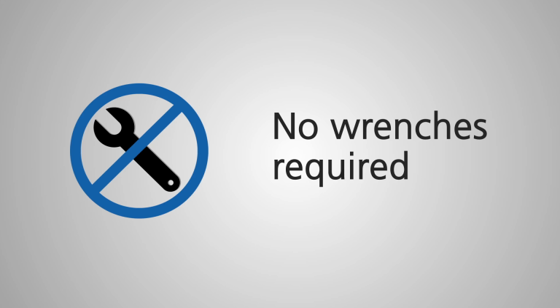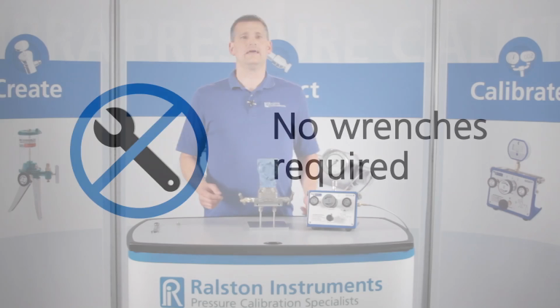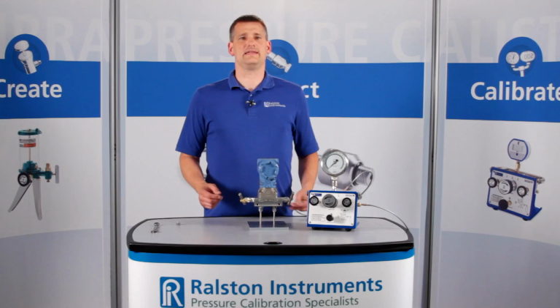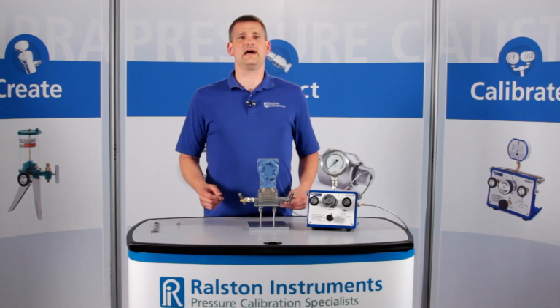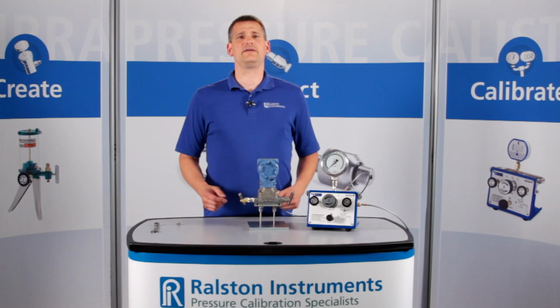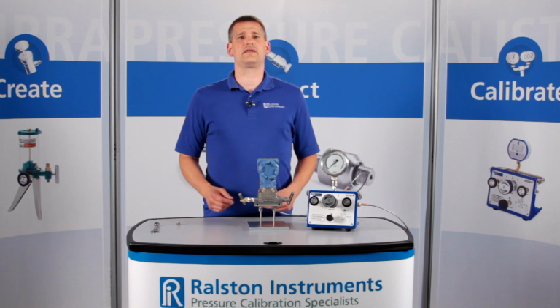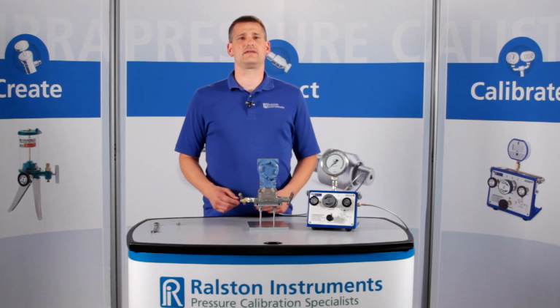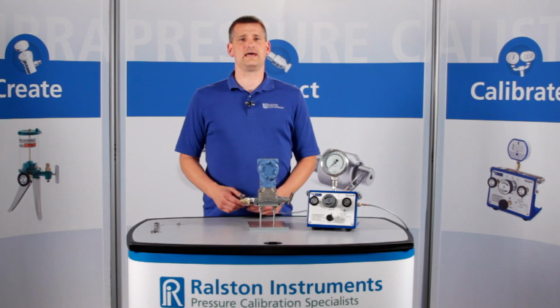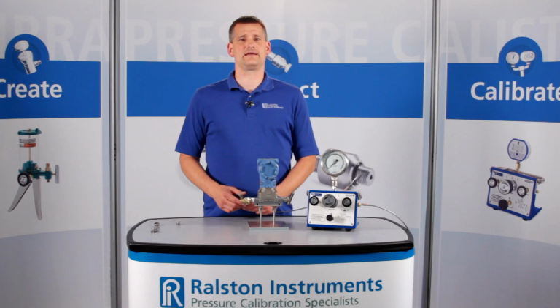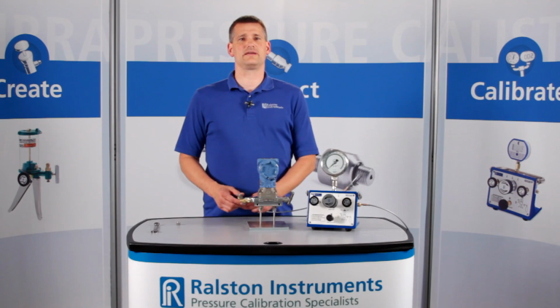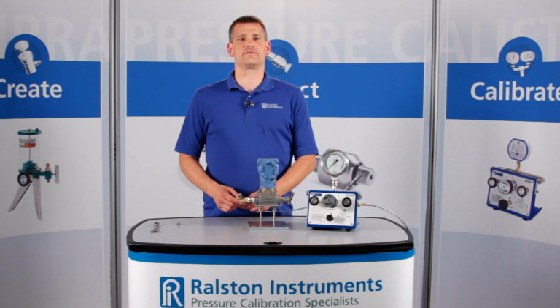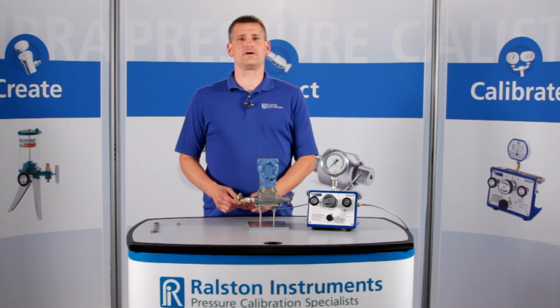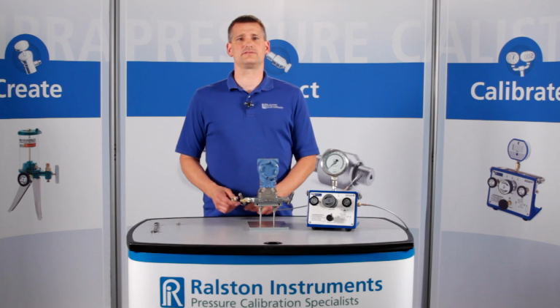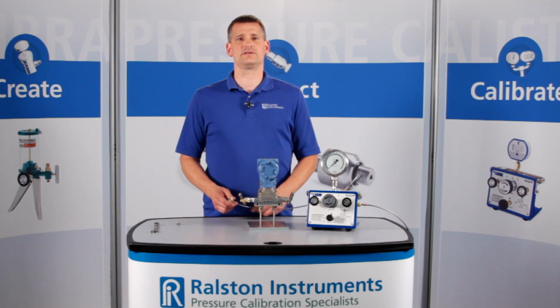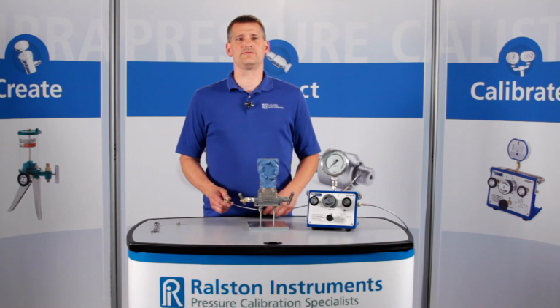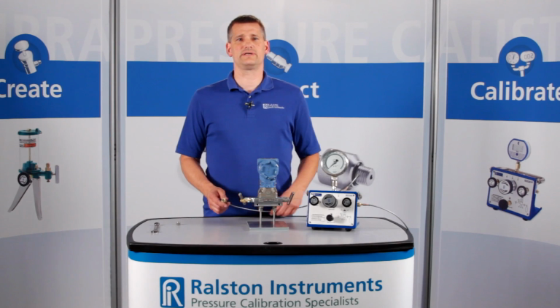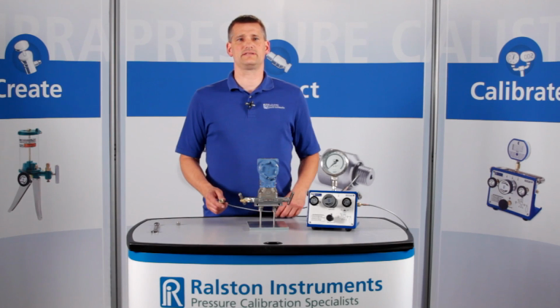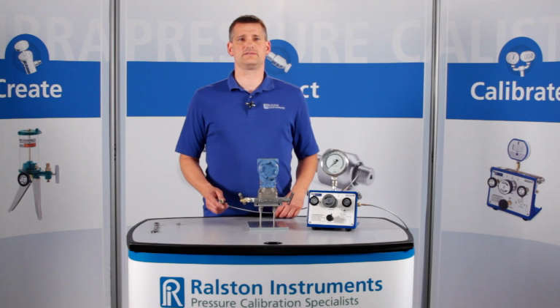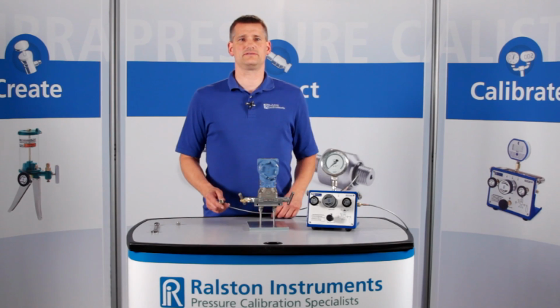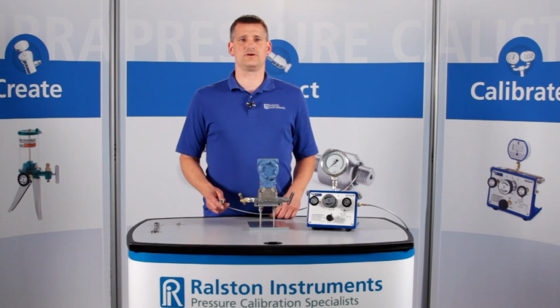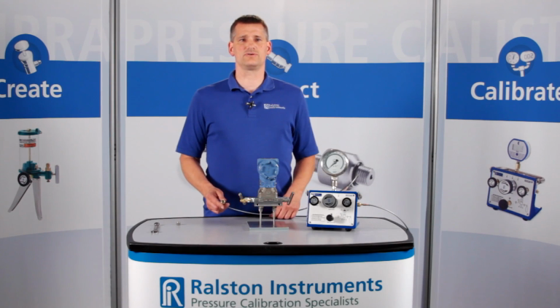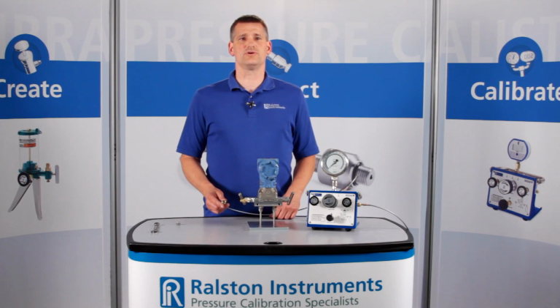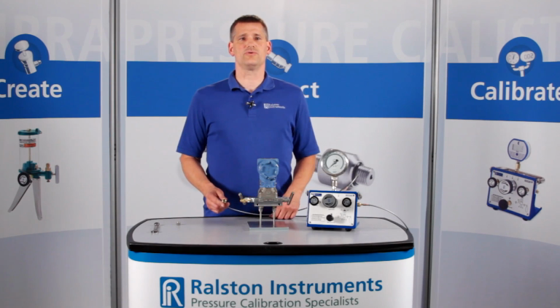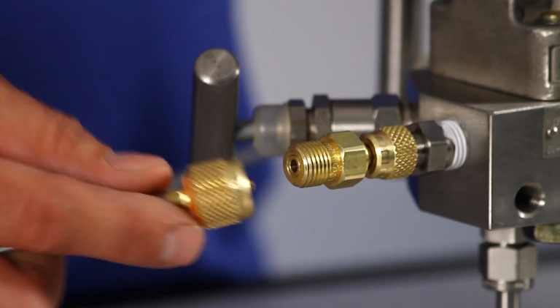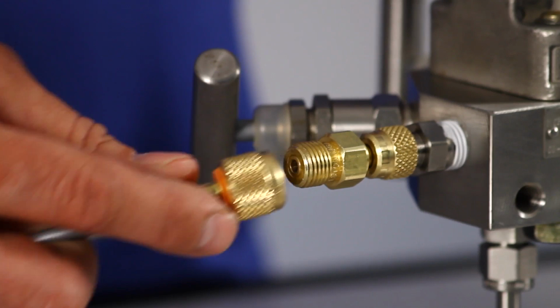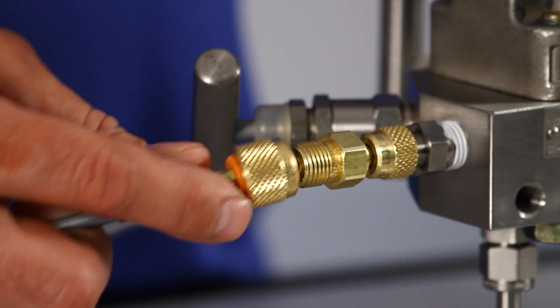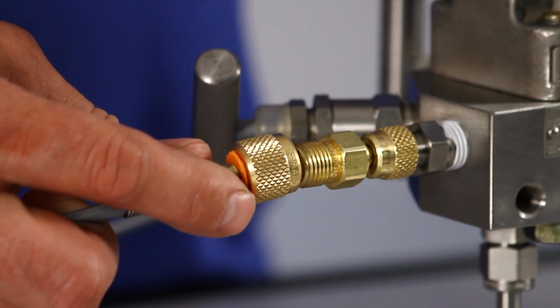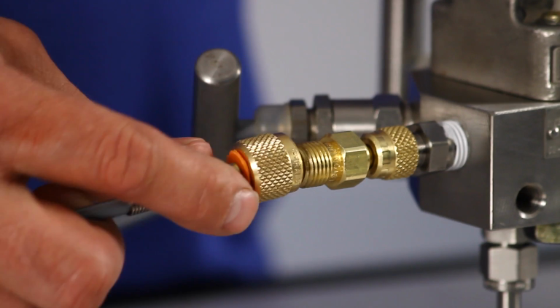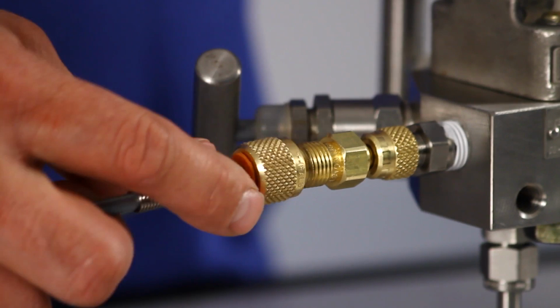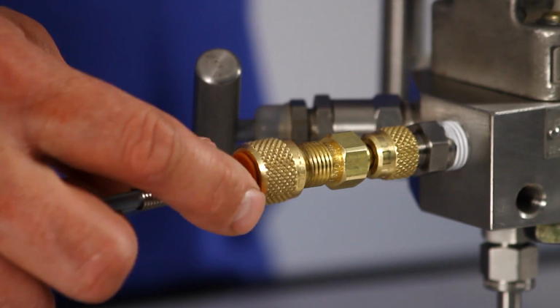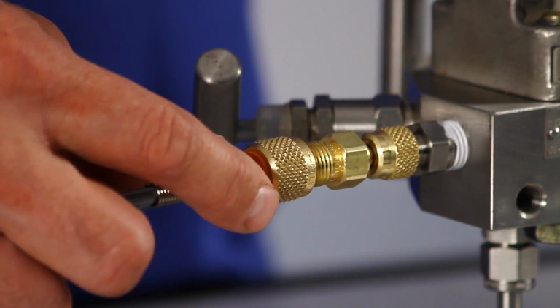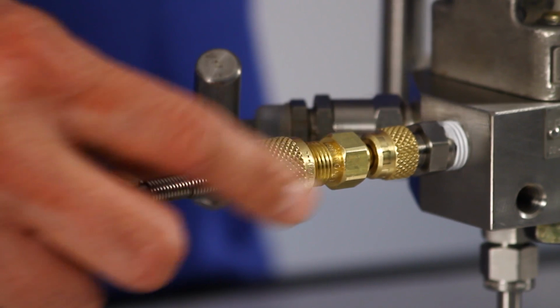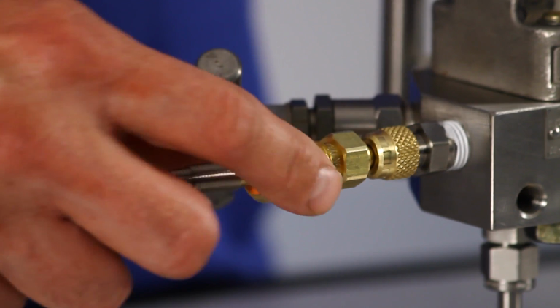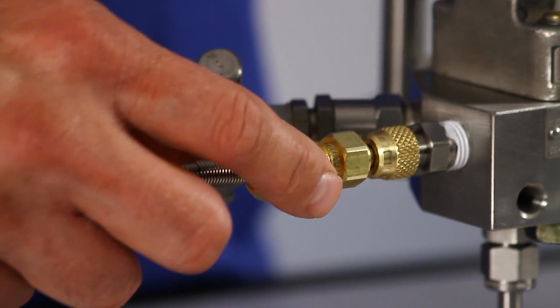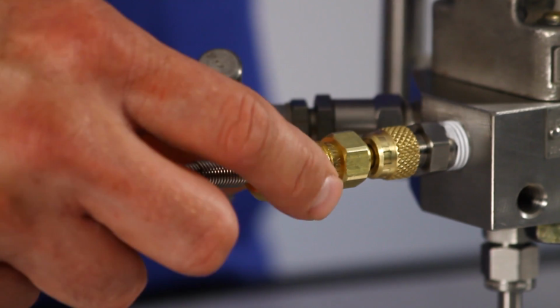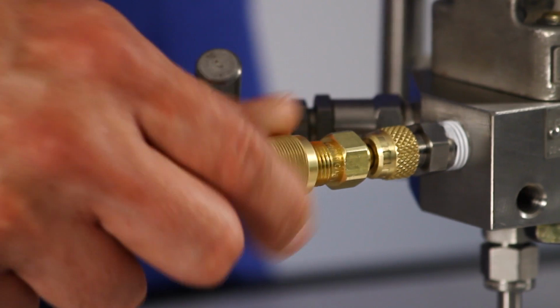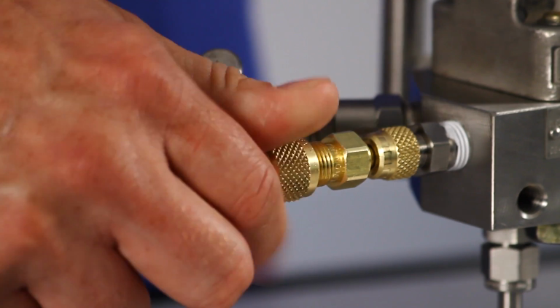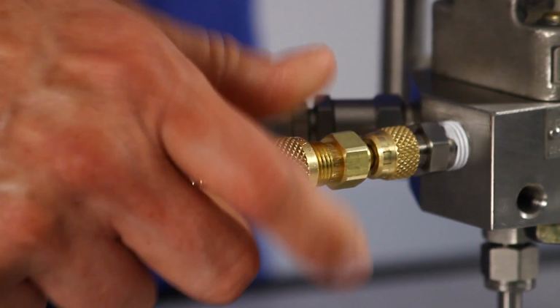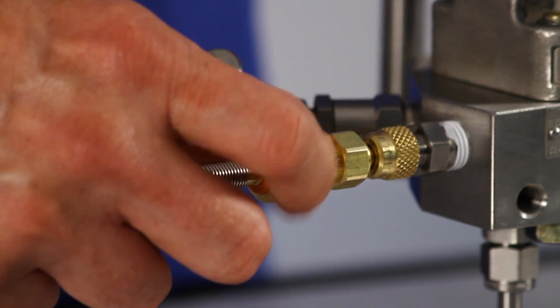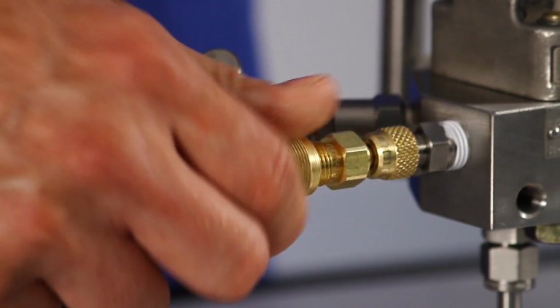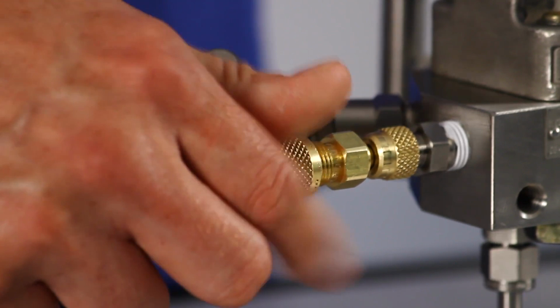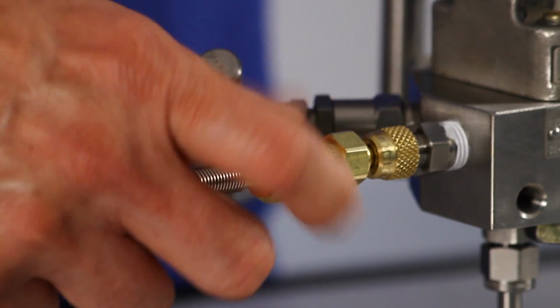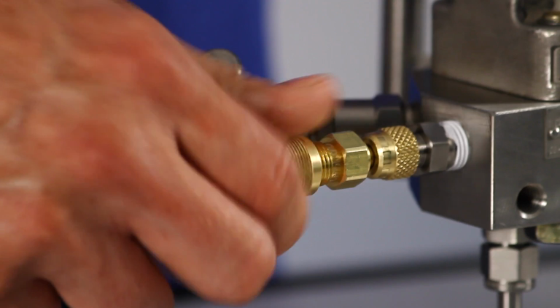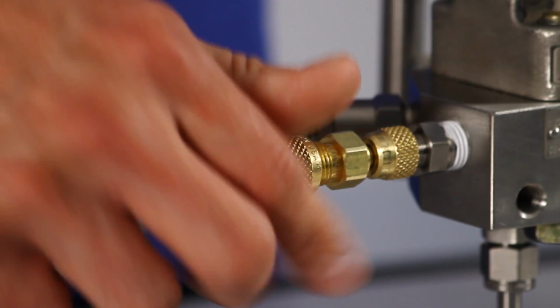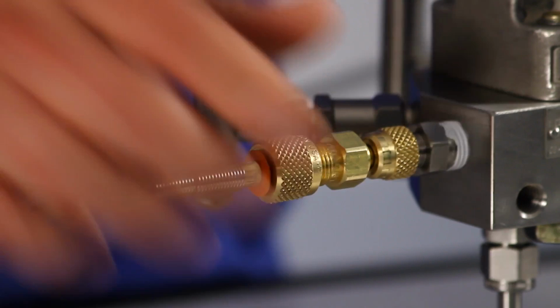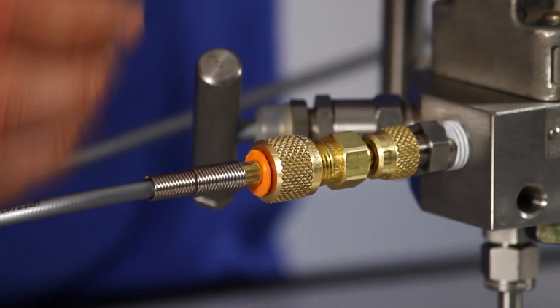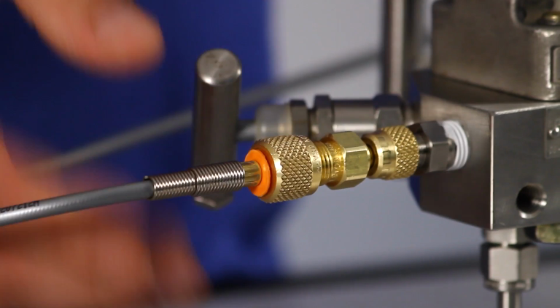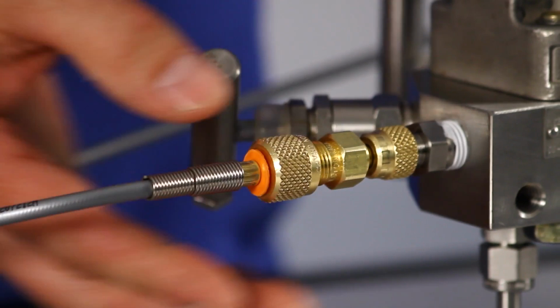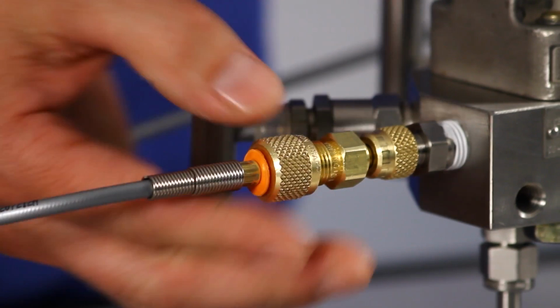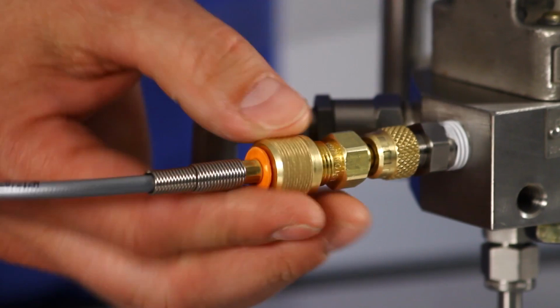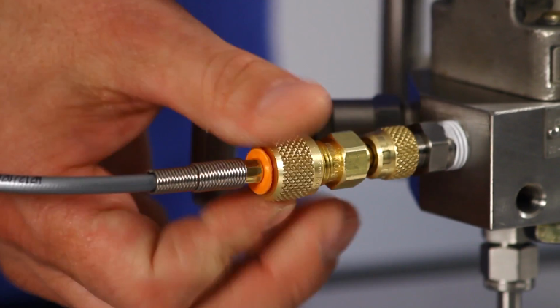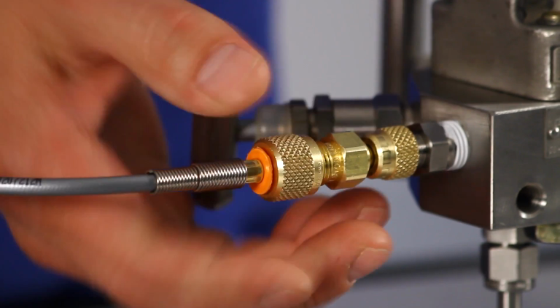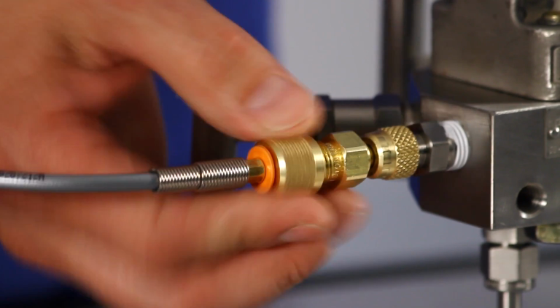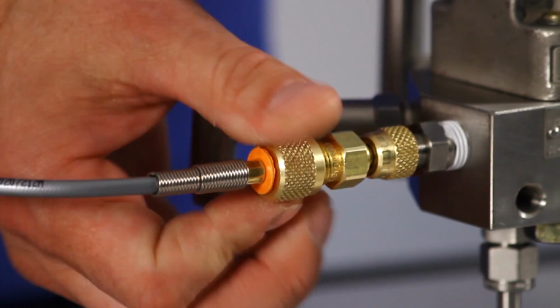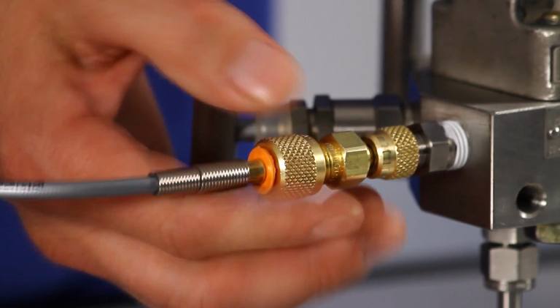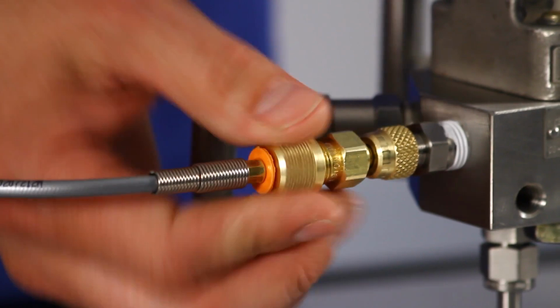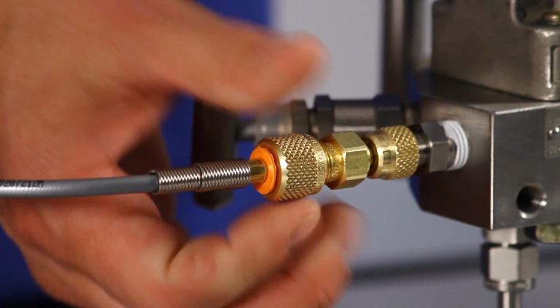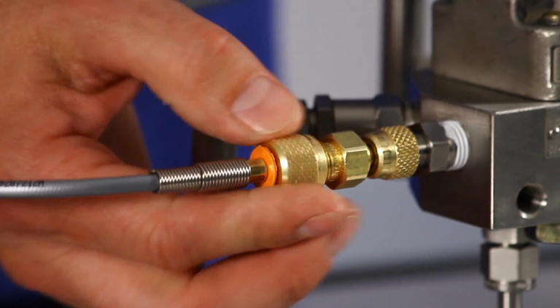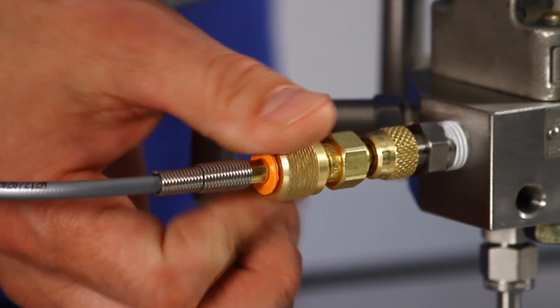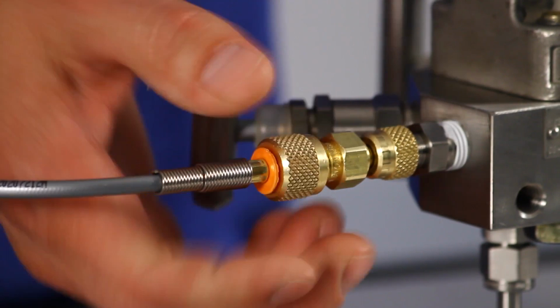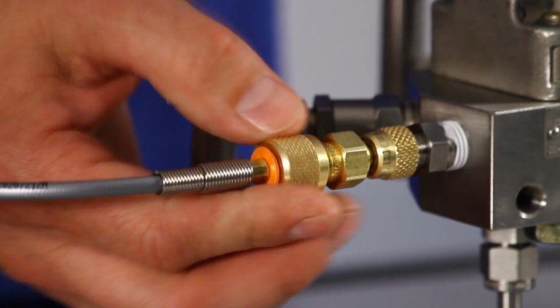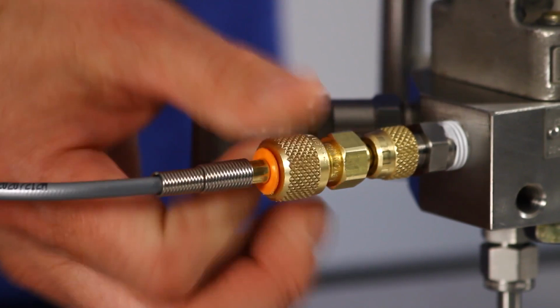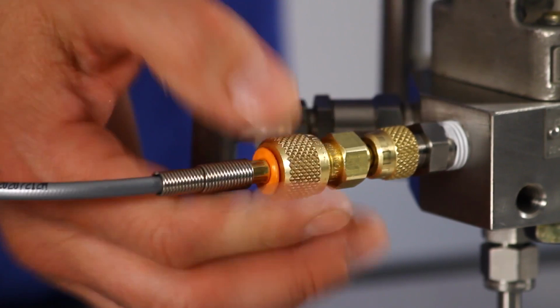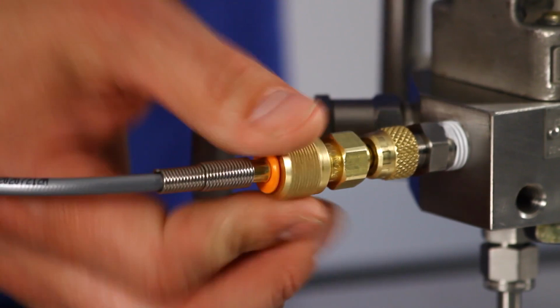Now you can connect a Ralston quick test hose with just your fingers and perform a pressure test without any other tools or thread tape.